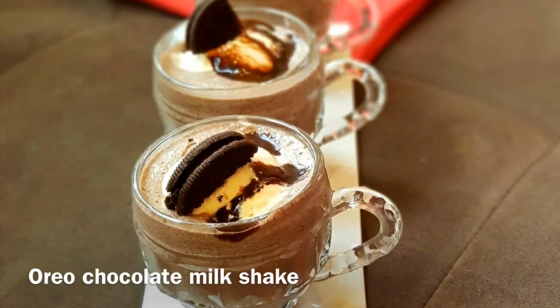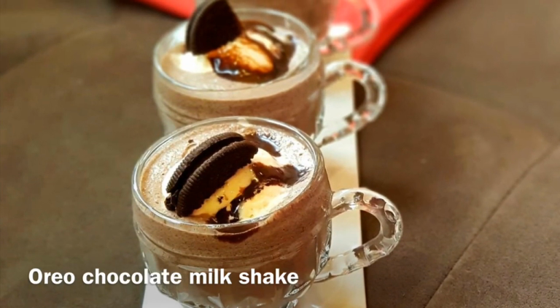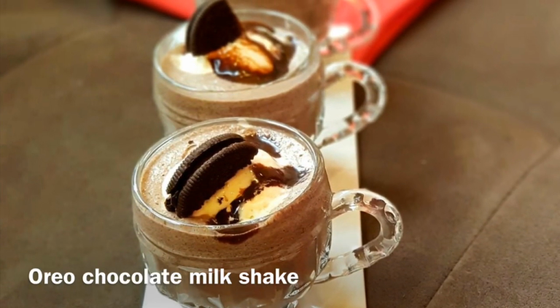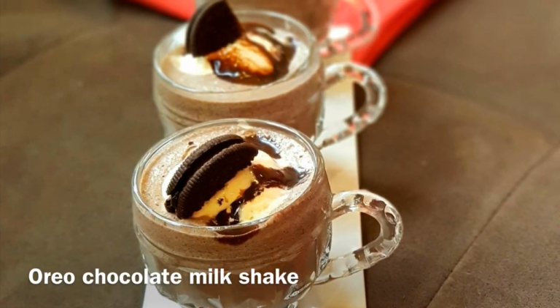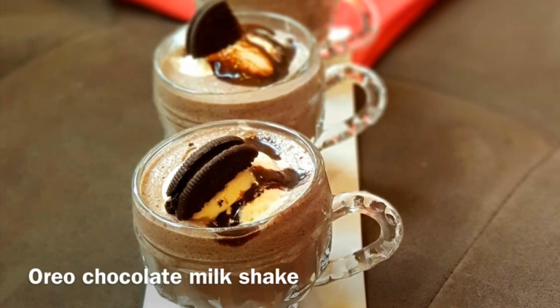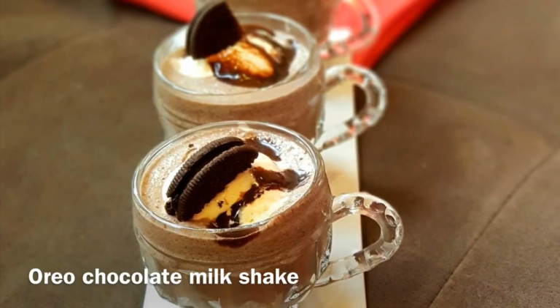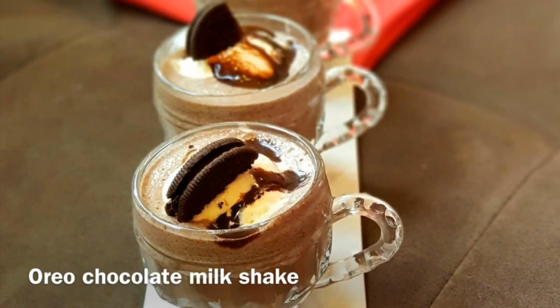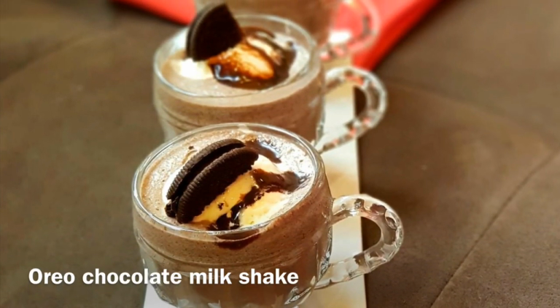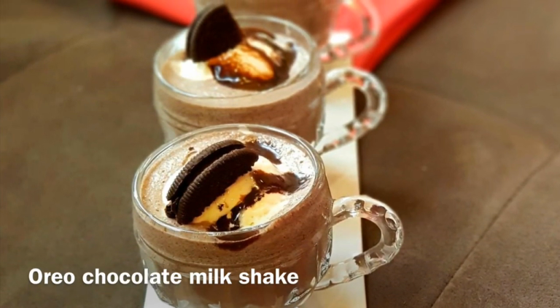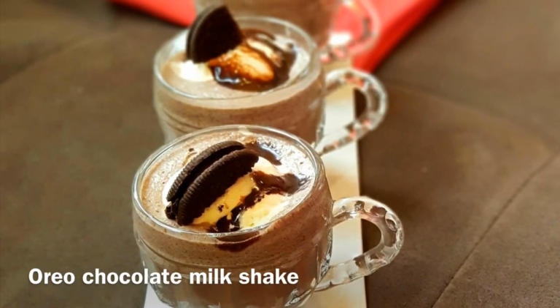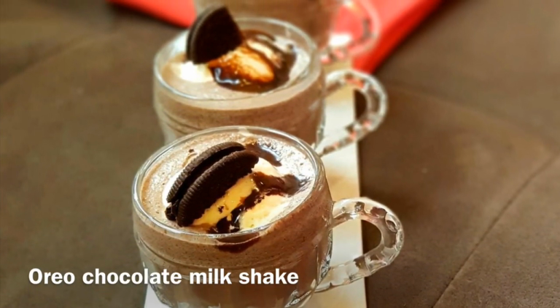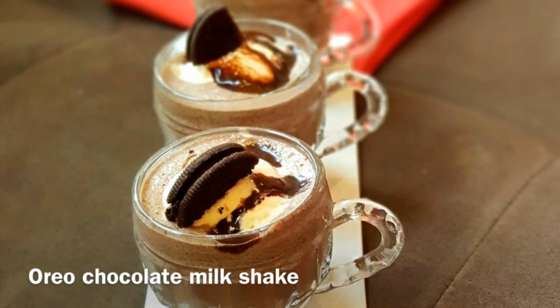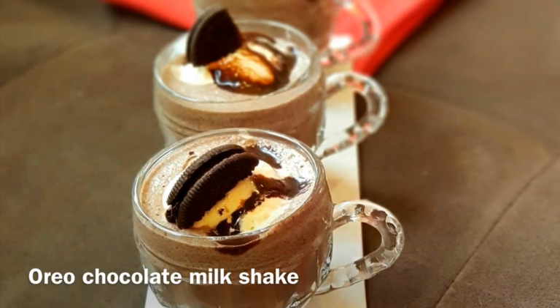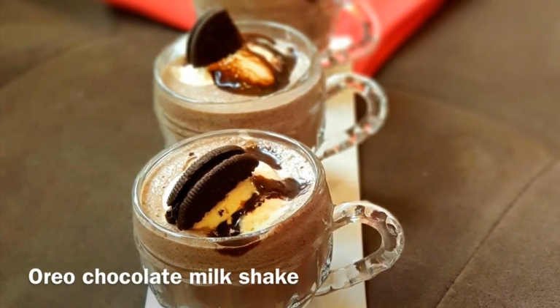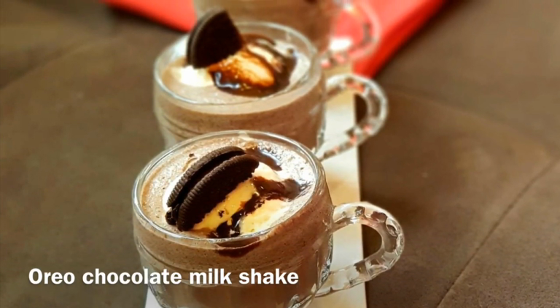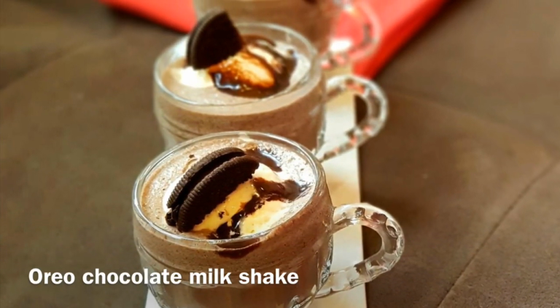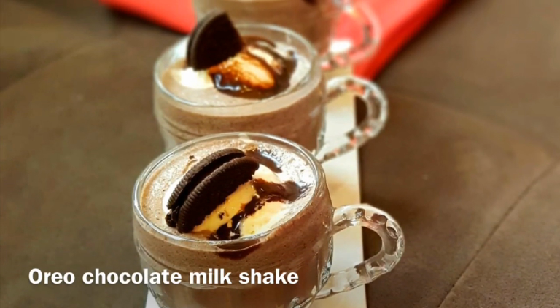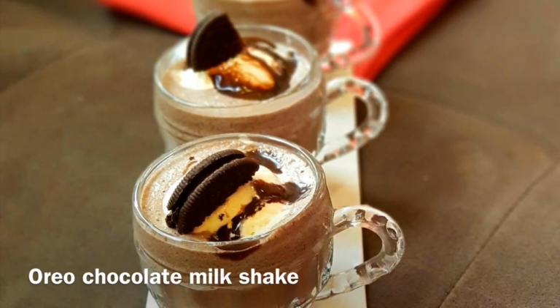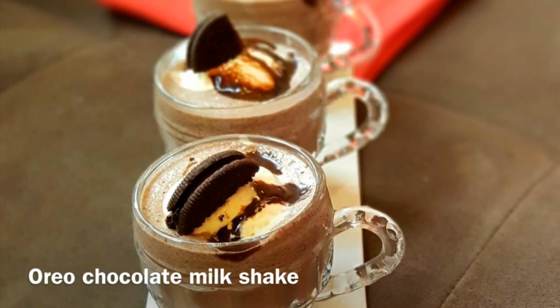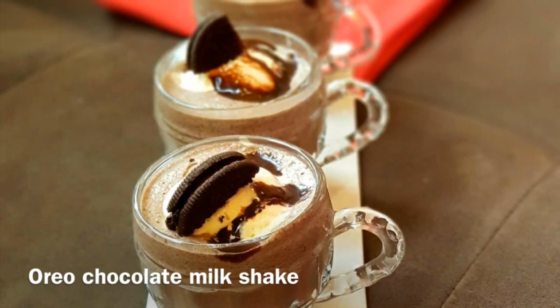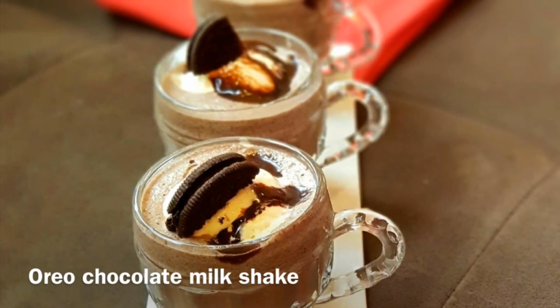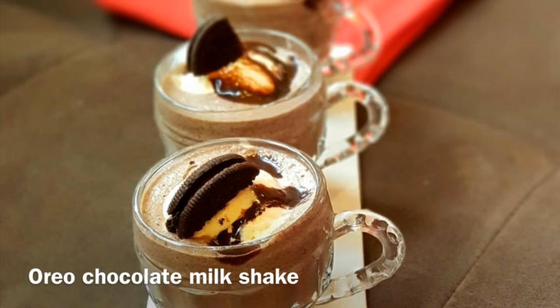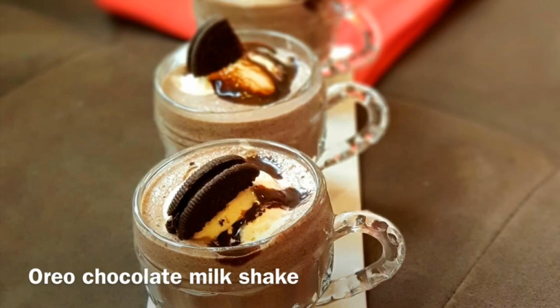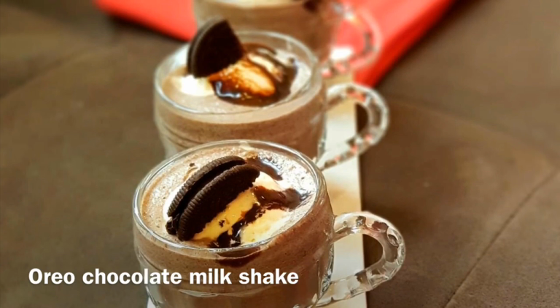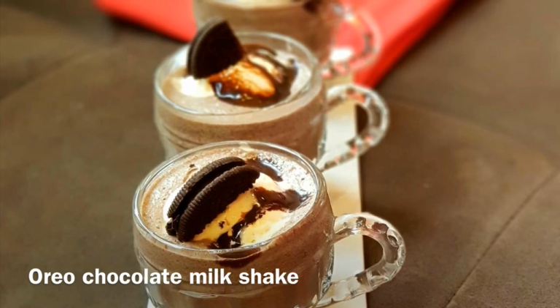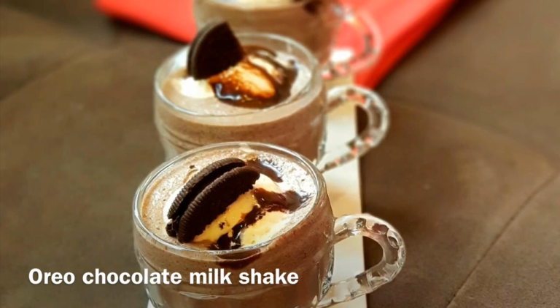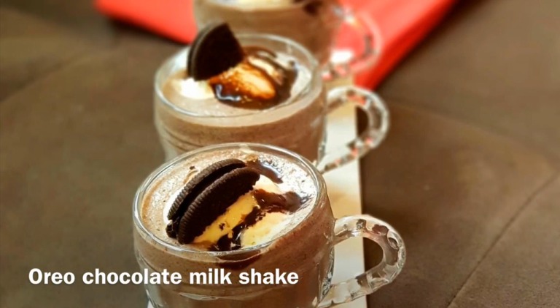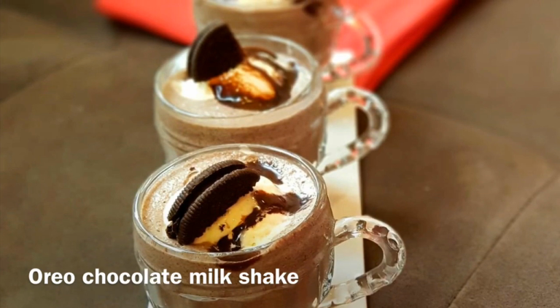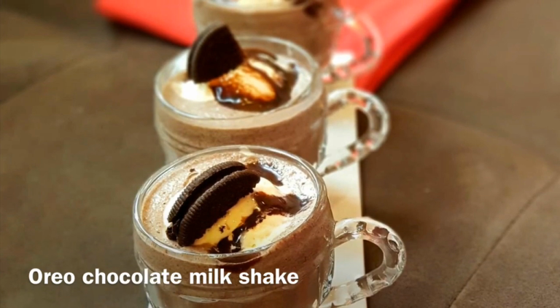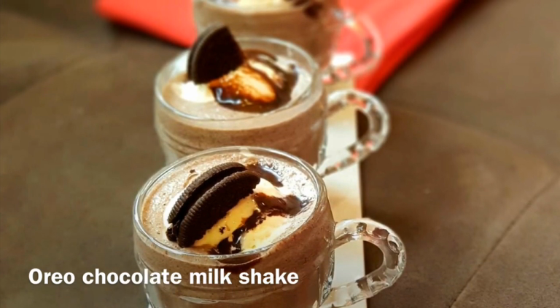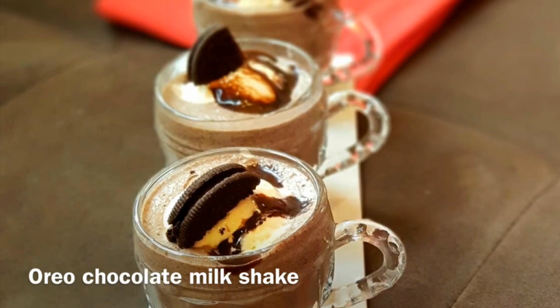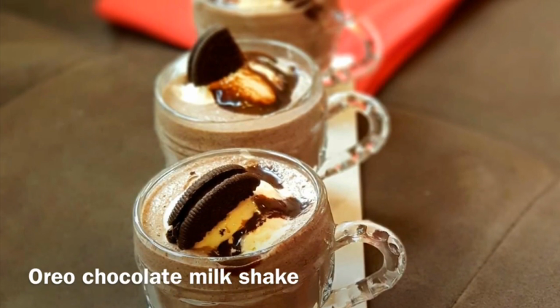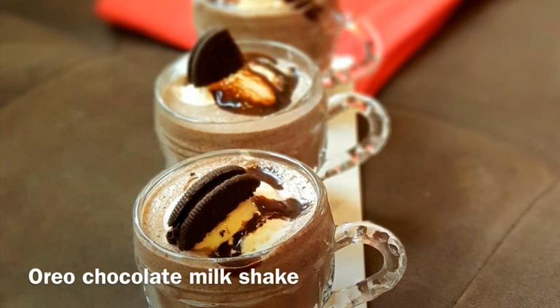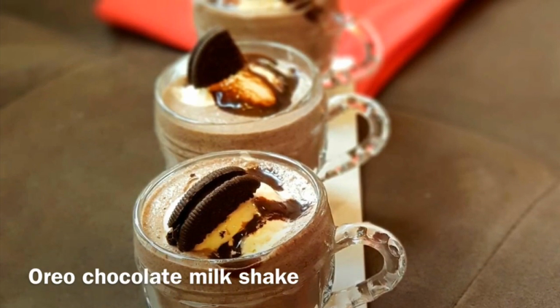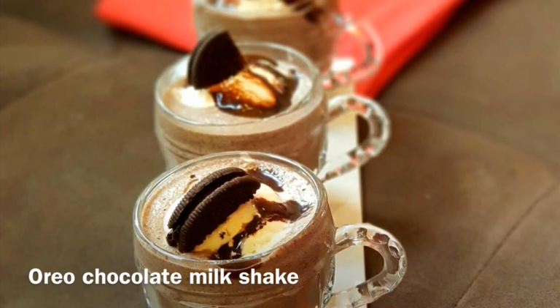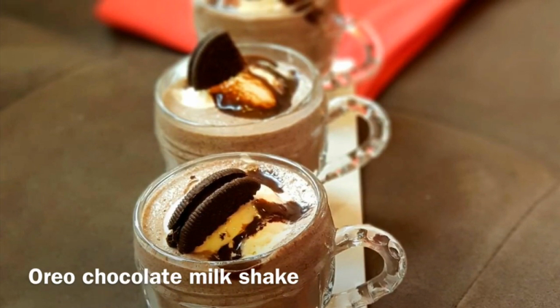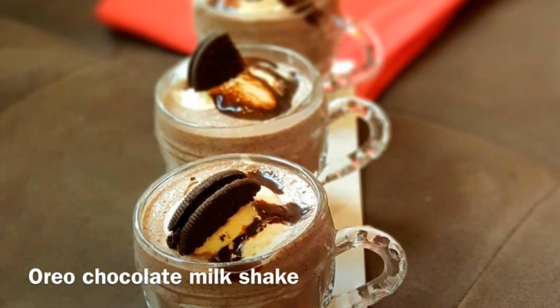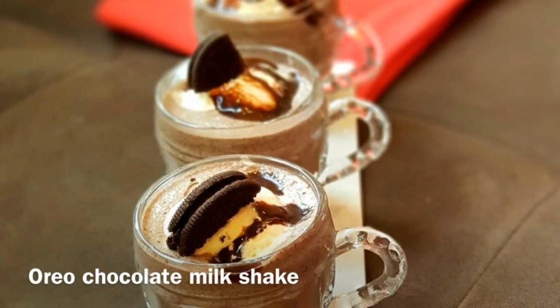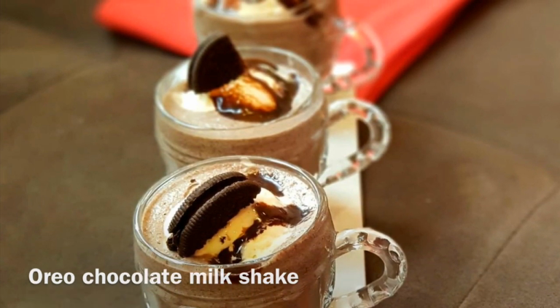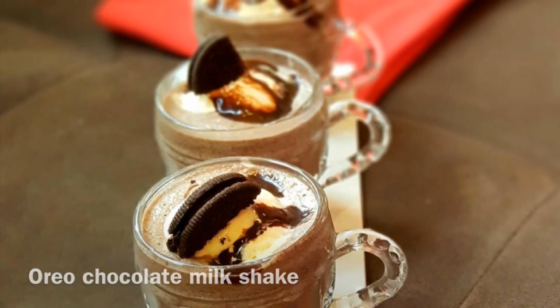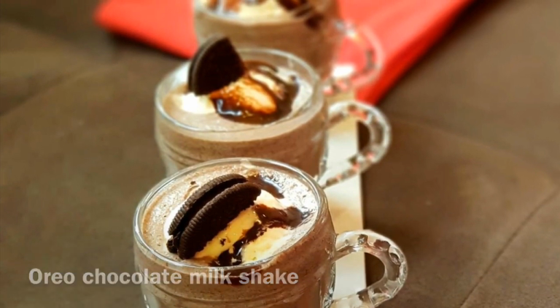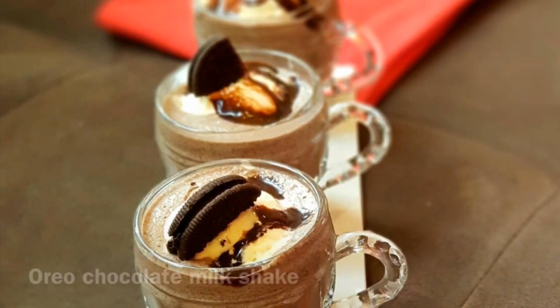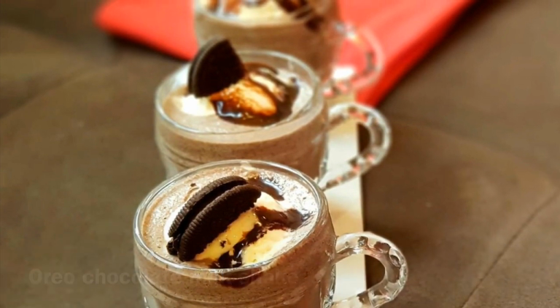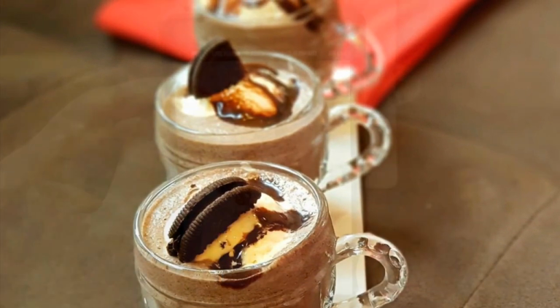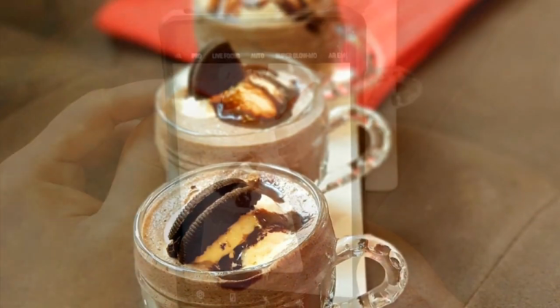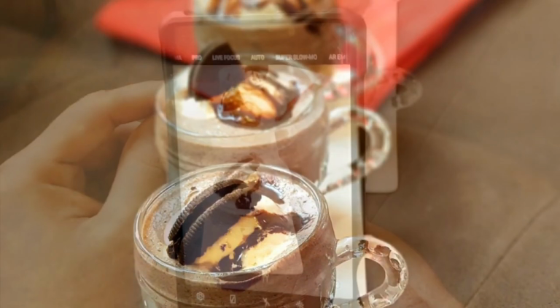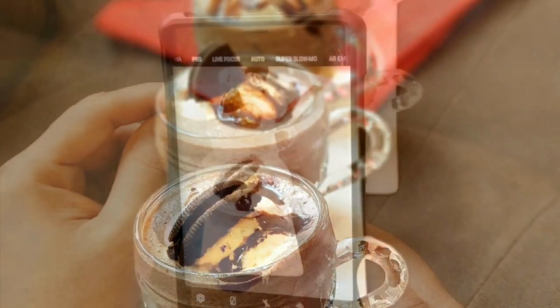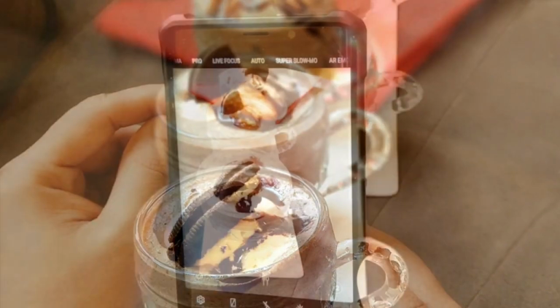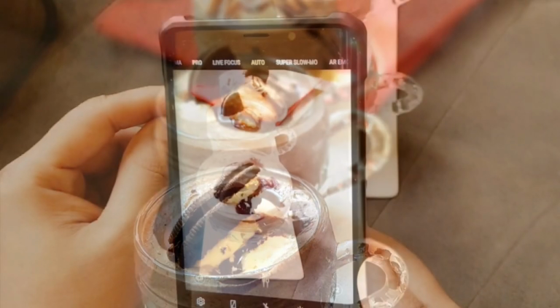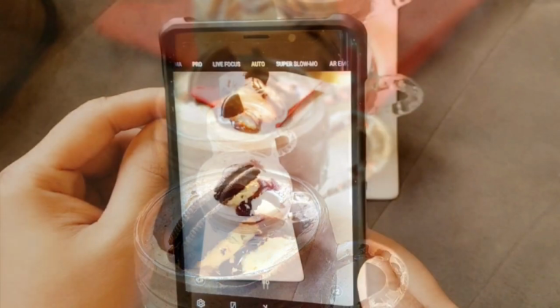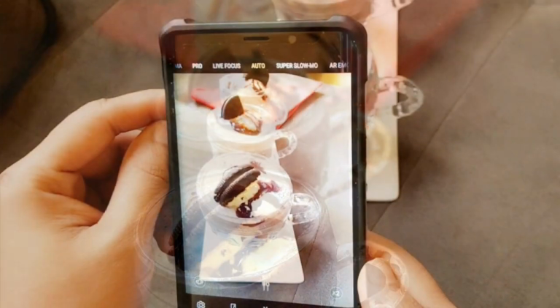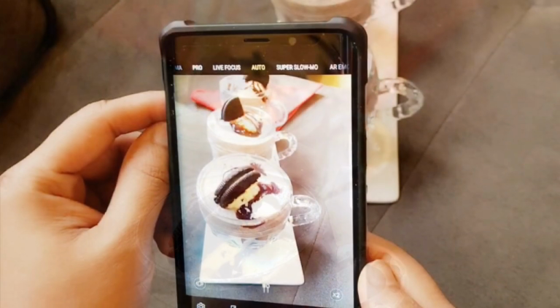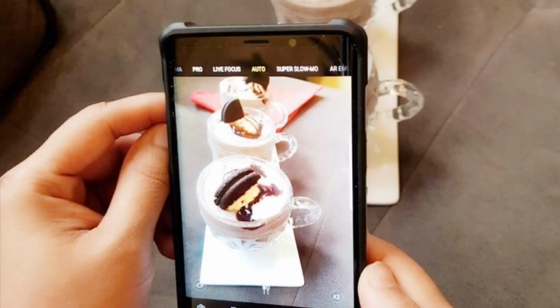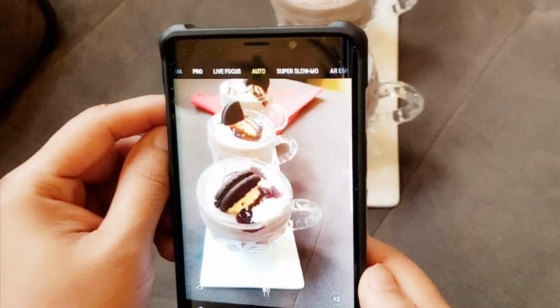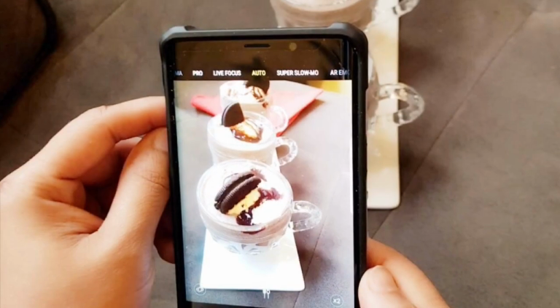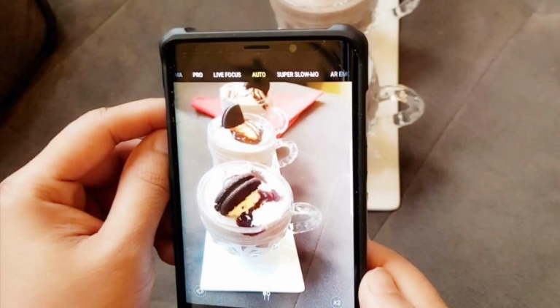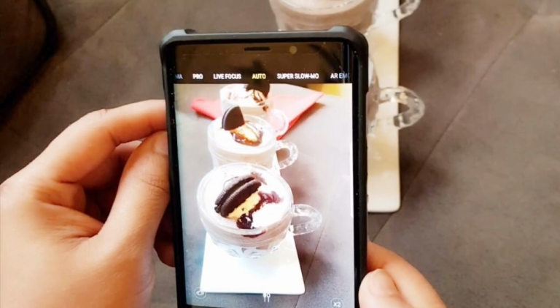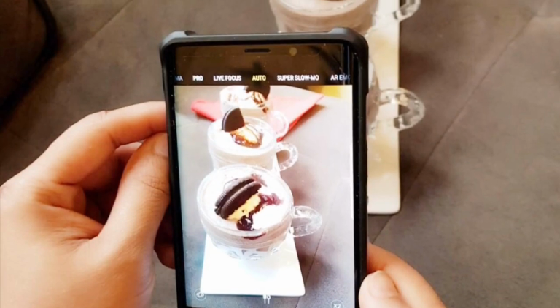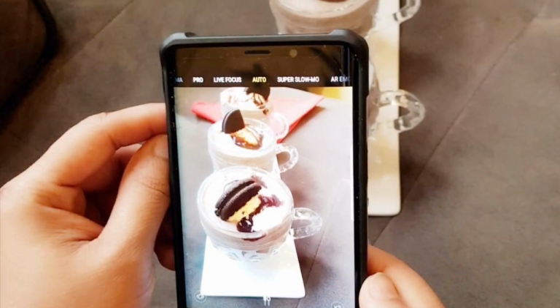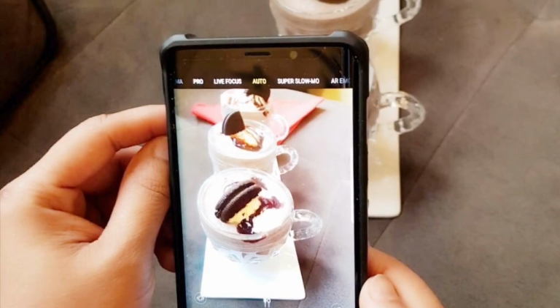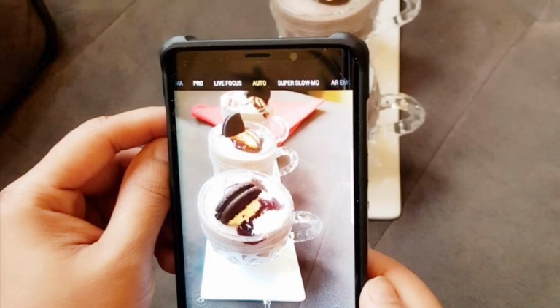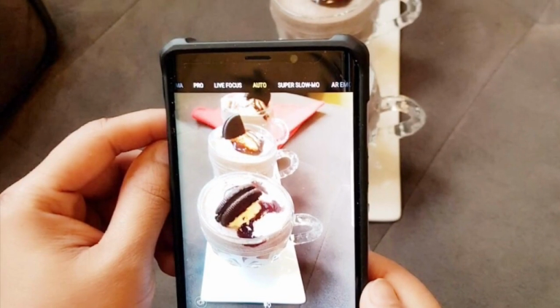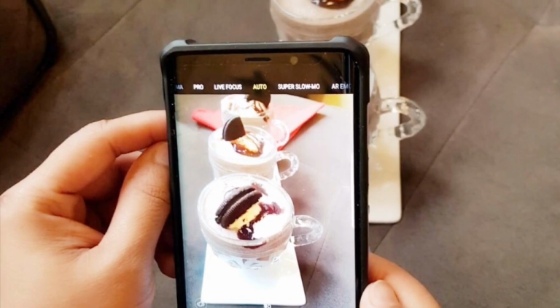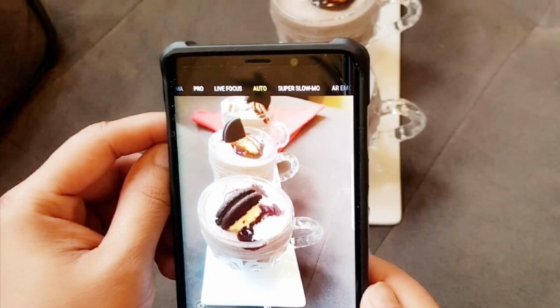Hi friends, welcome to Jesna's kitchen. I am going to do an Oreo chocolate milkshake.